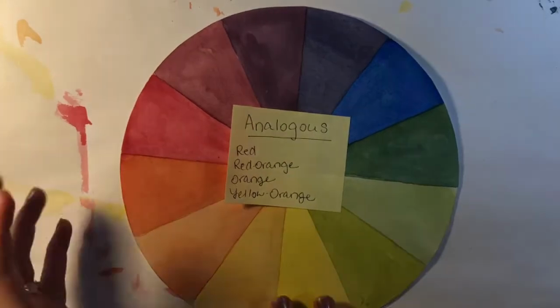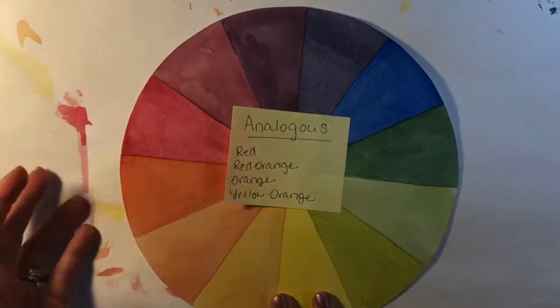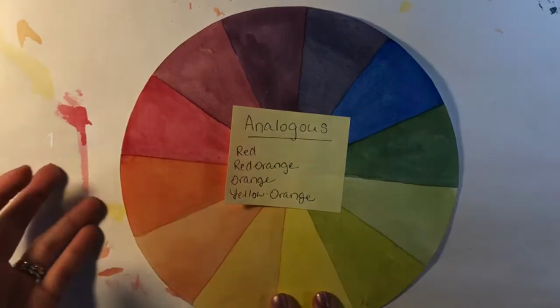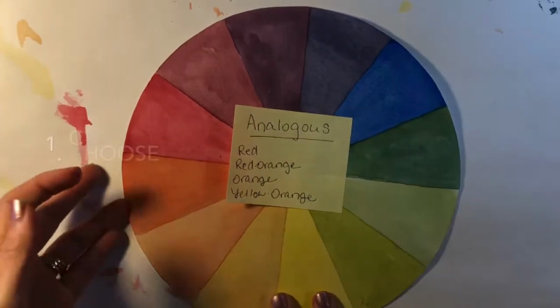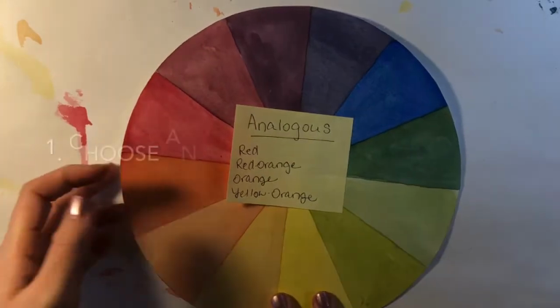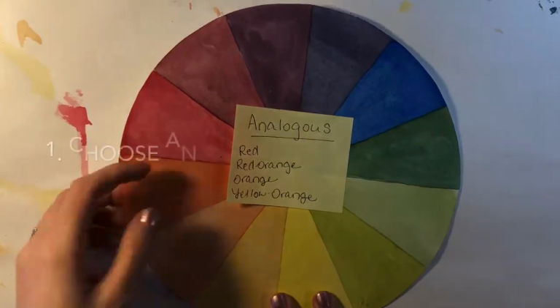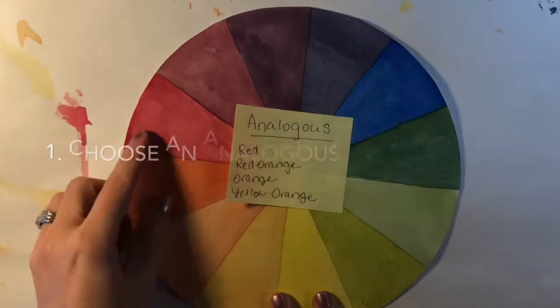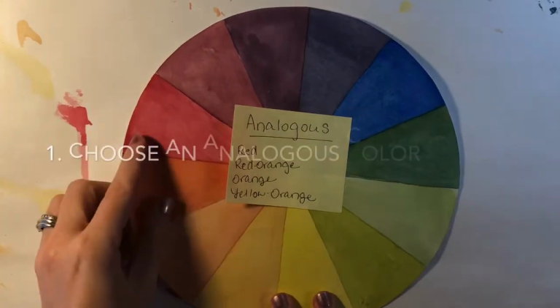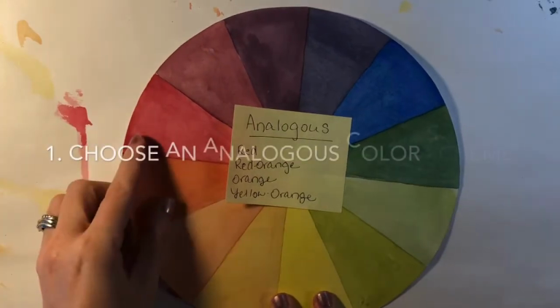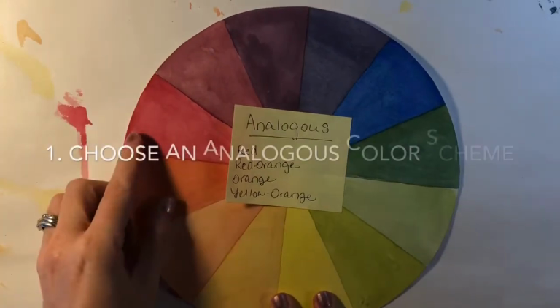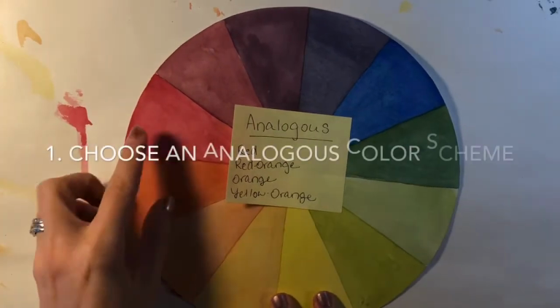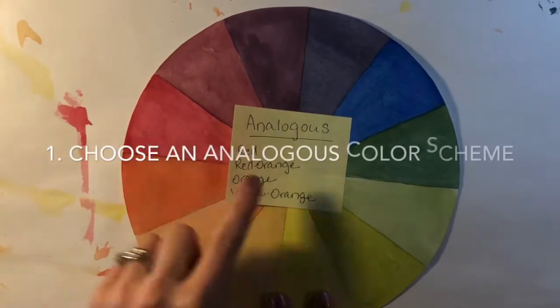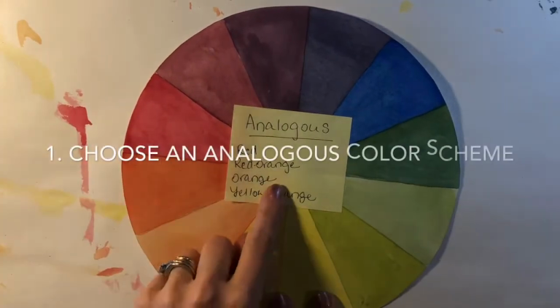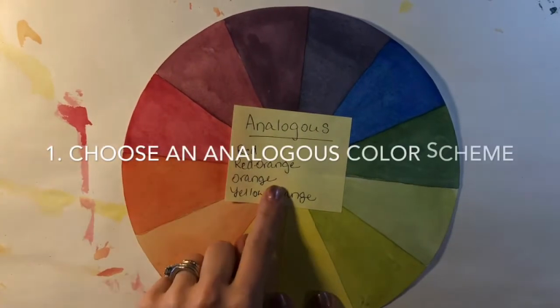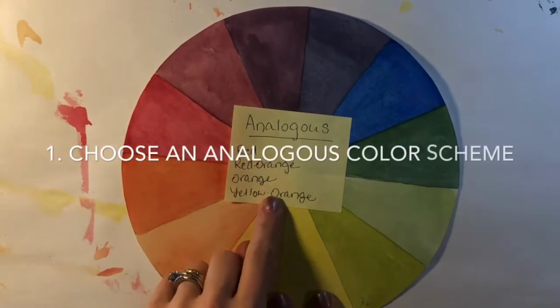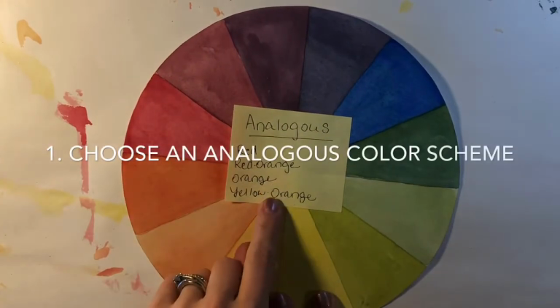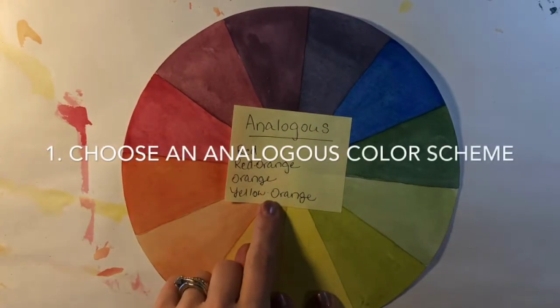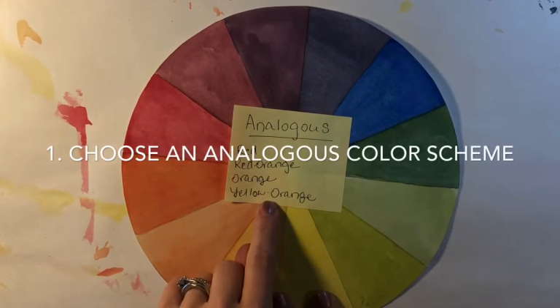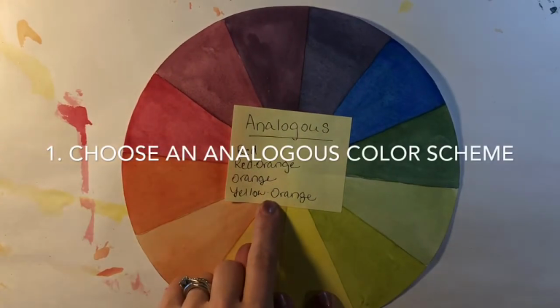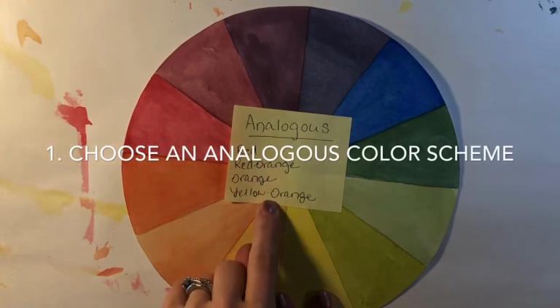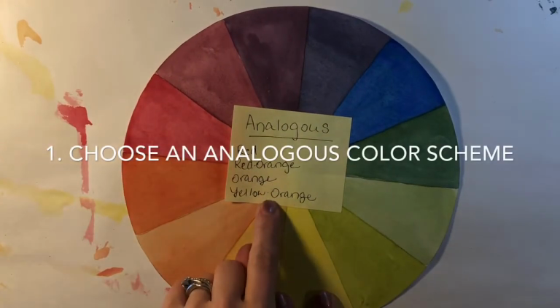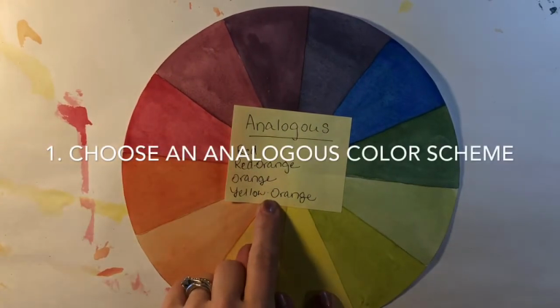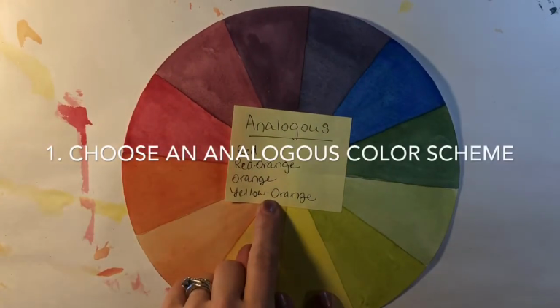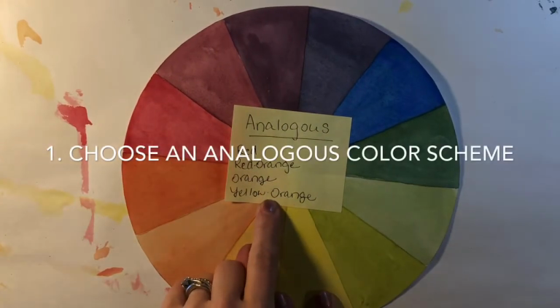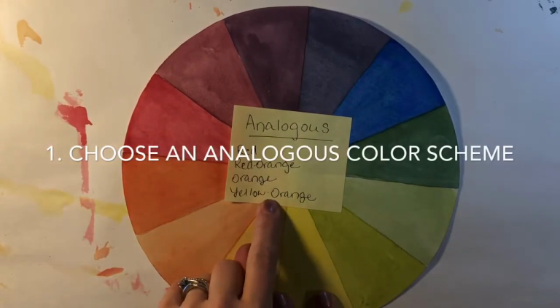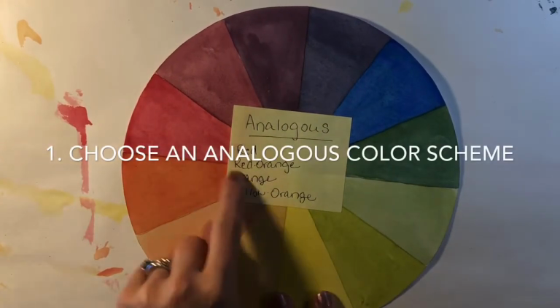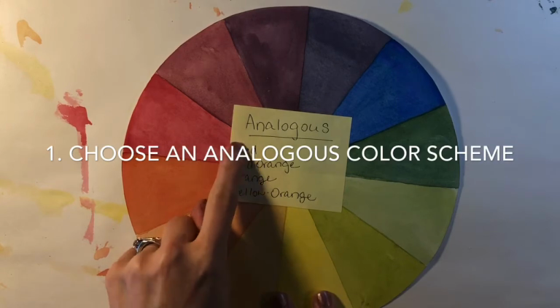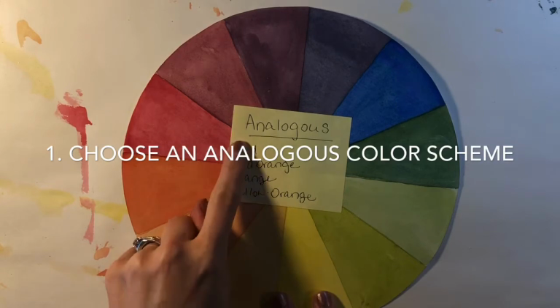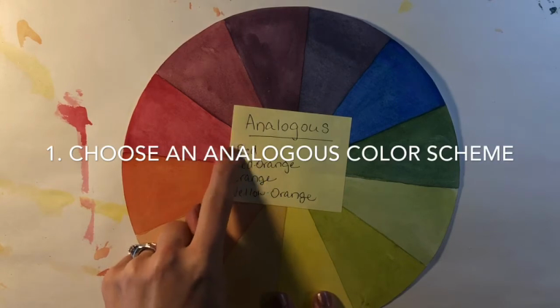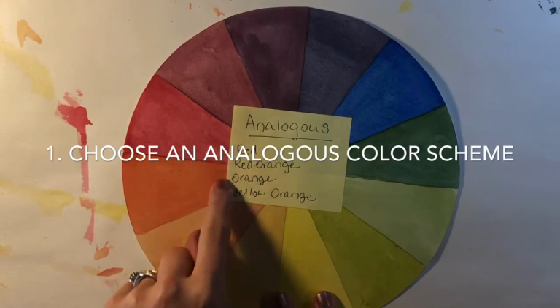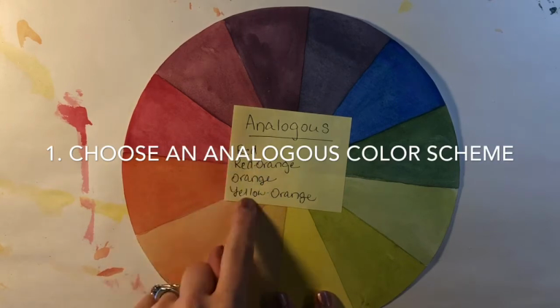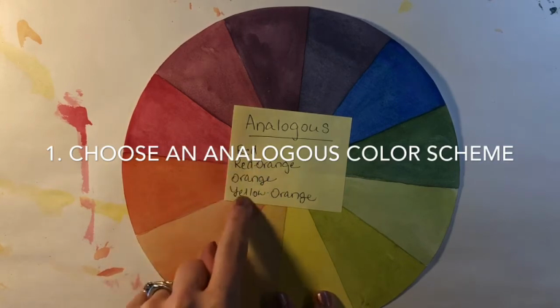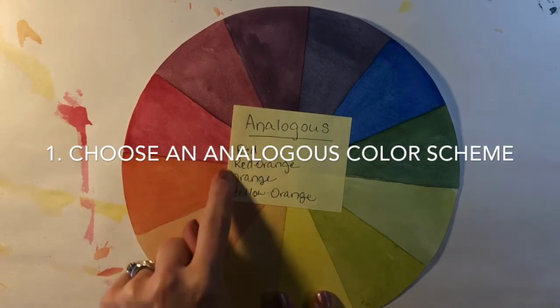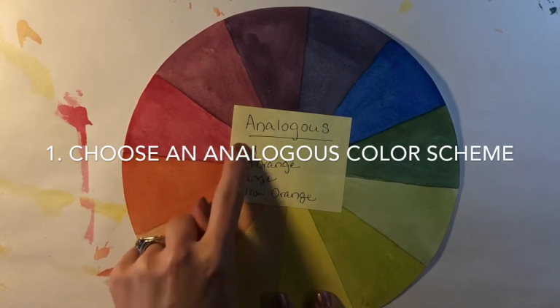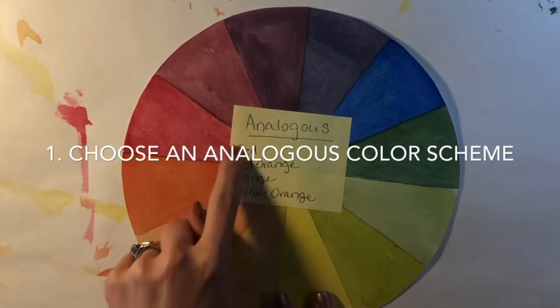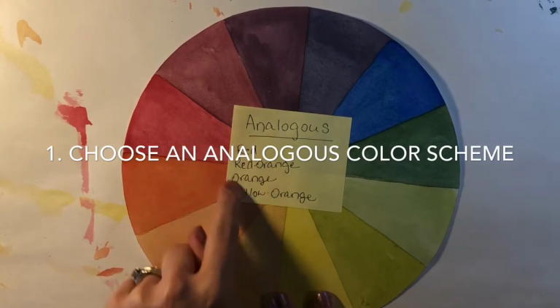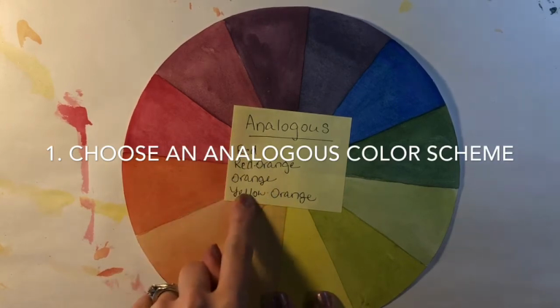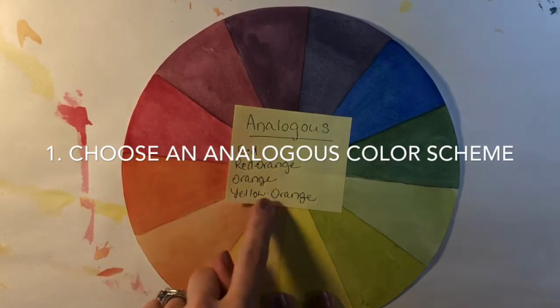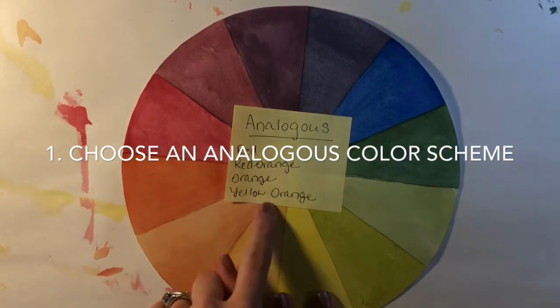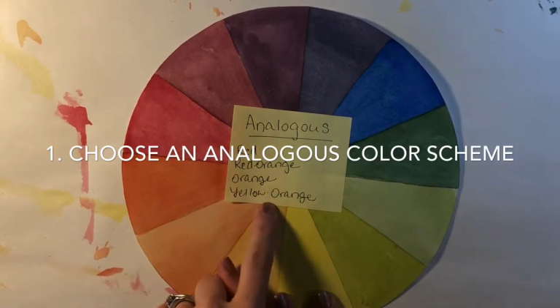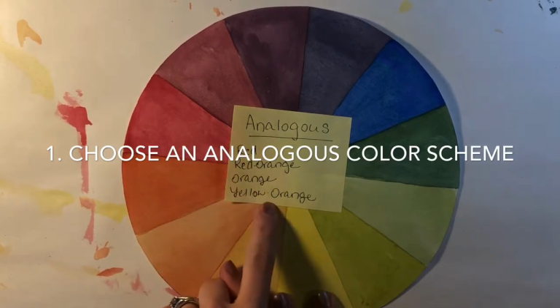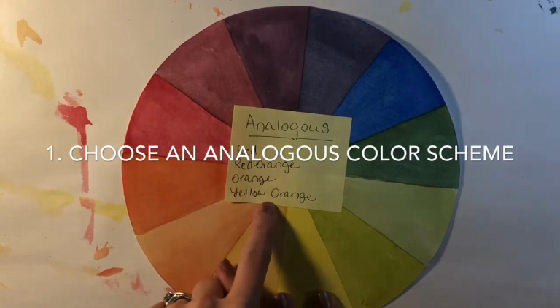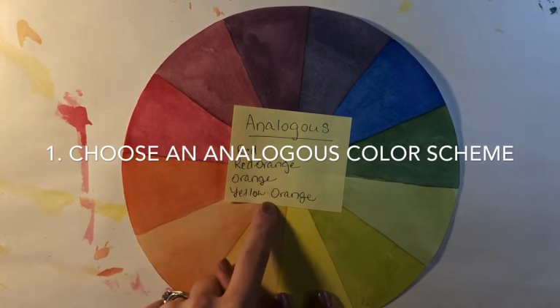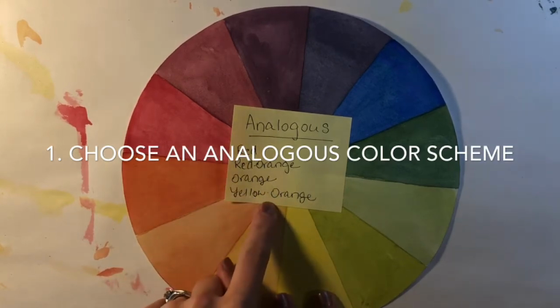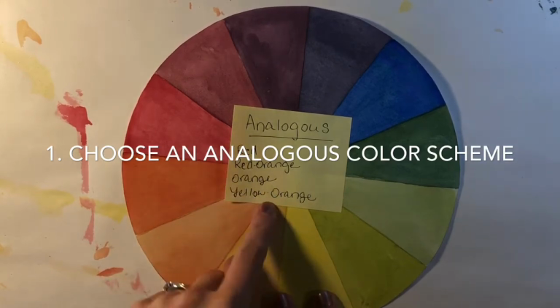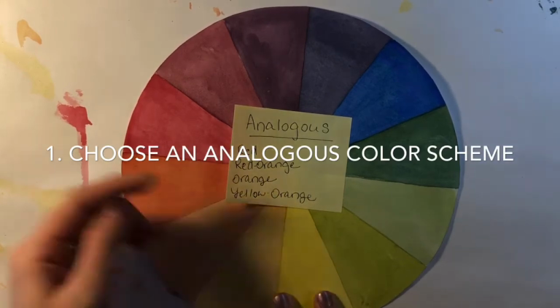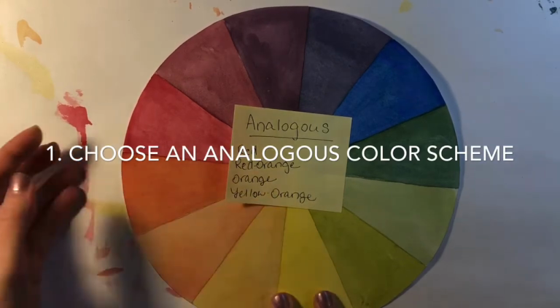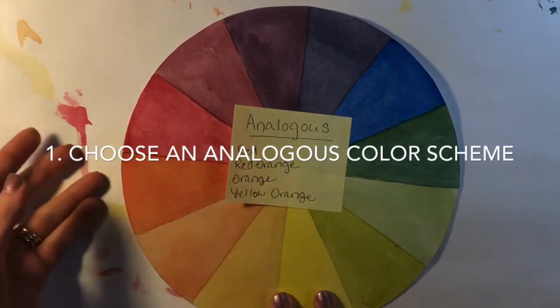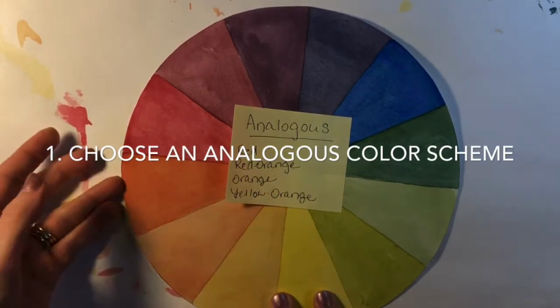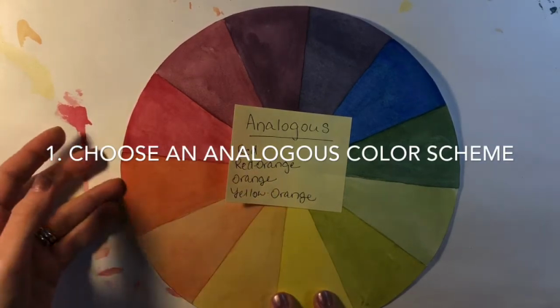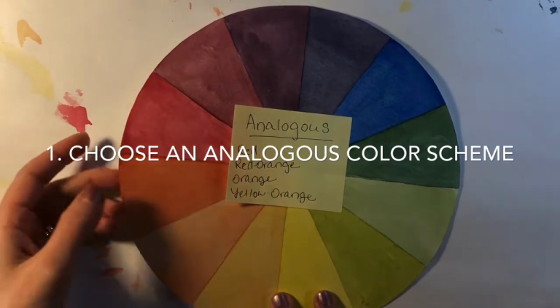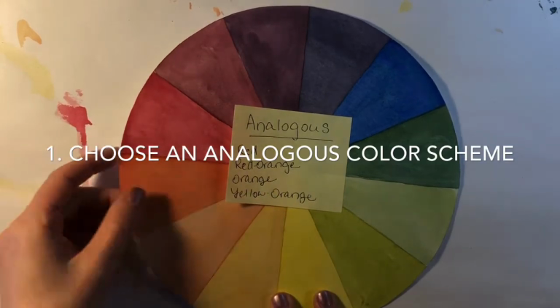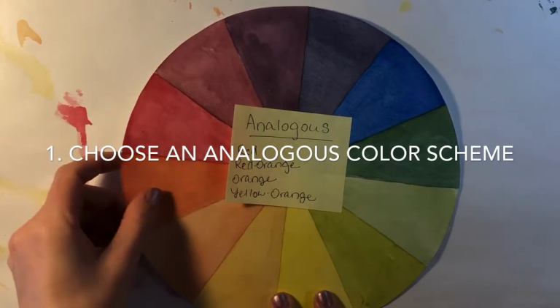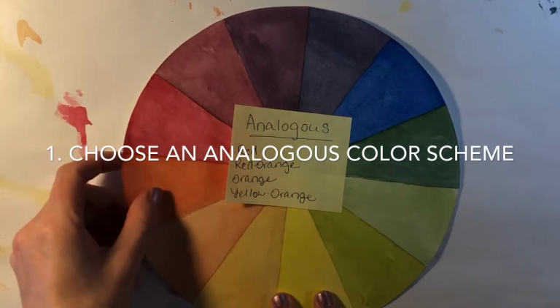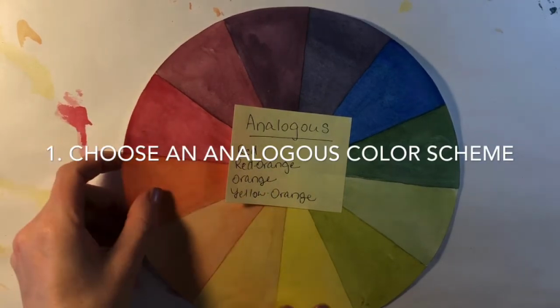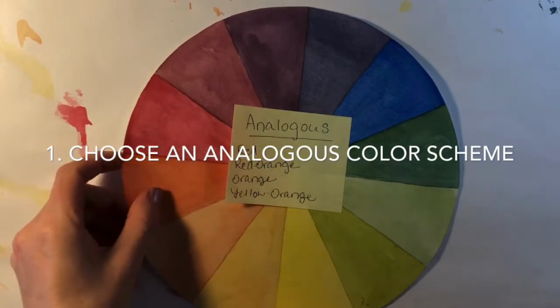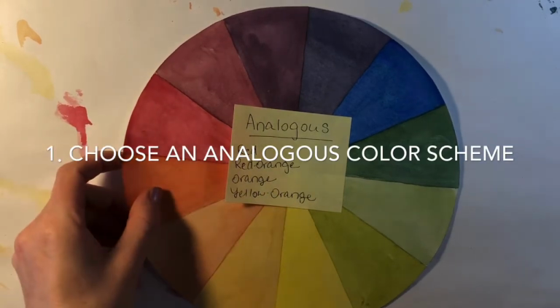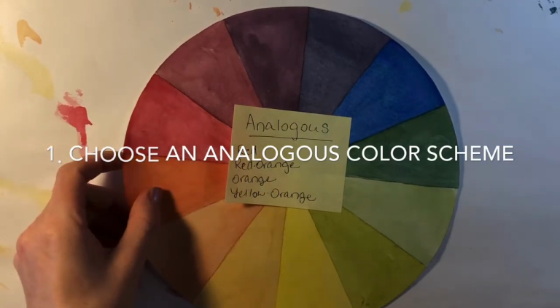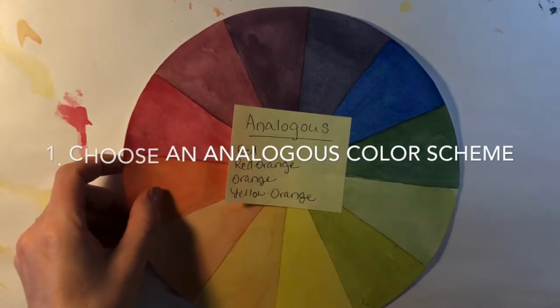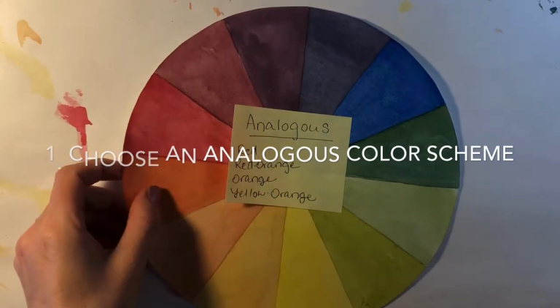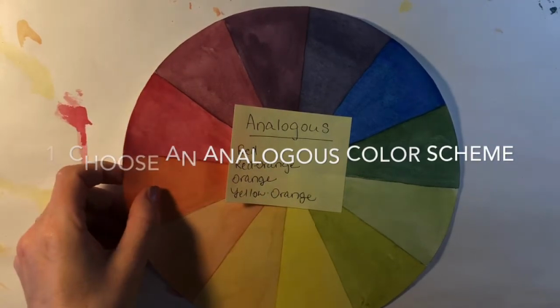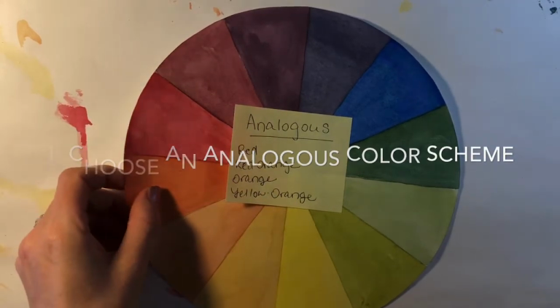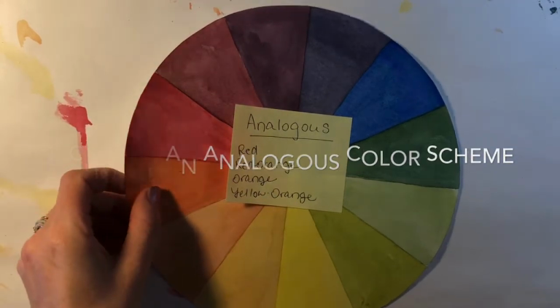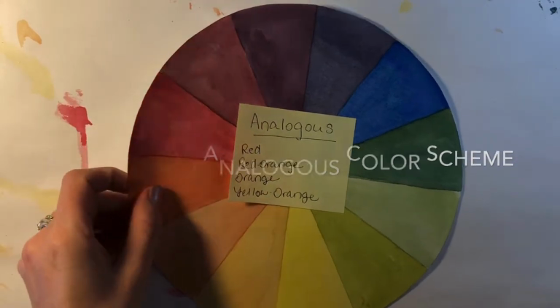So choose your own analogous color scheme, pick the colors that you want to use, and then we'll get ready to start our project.